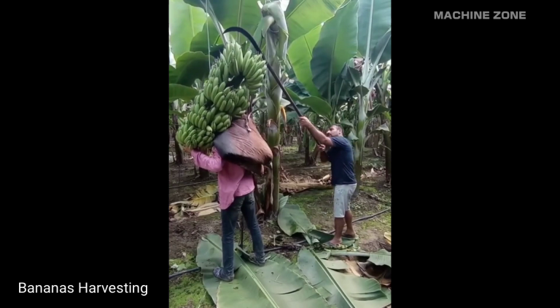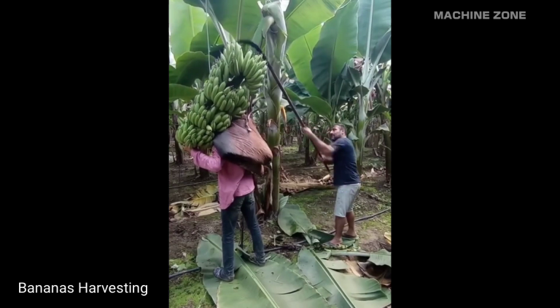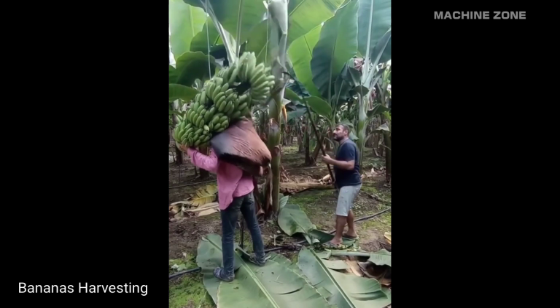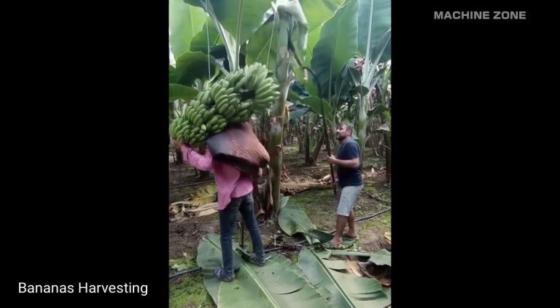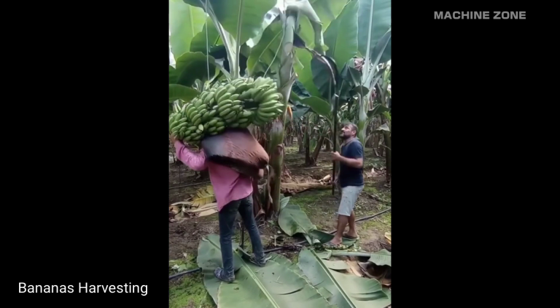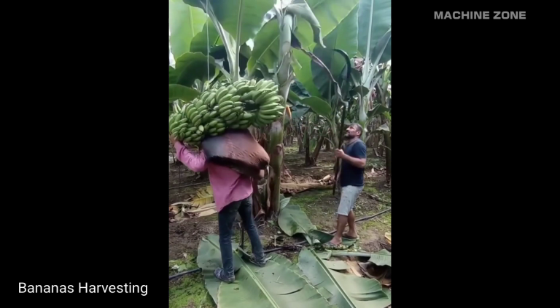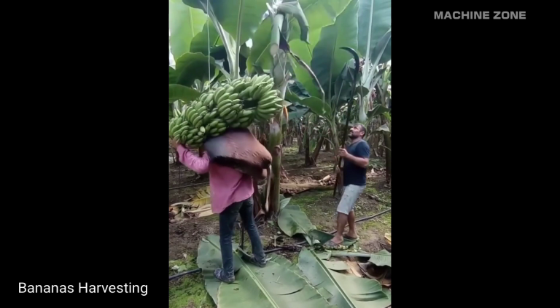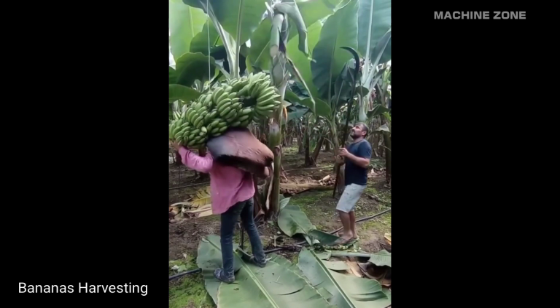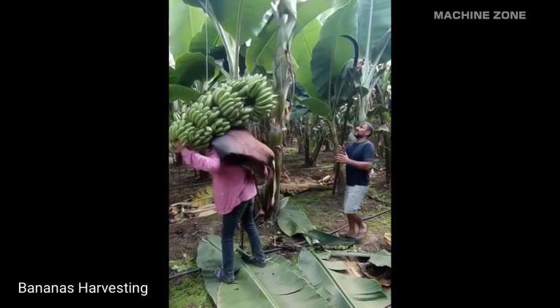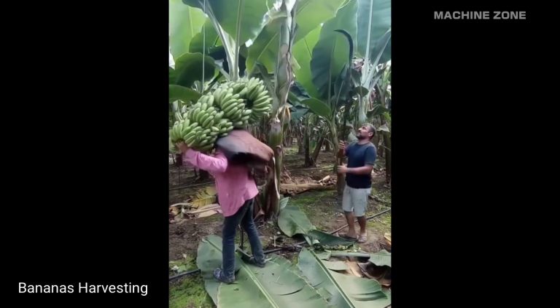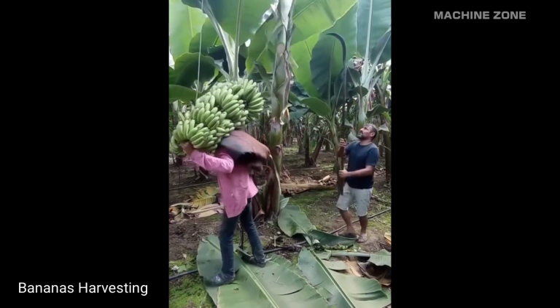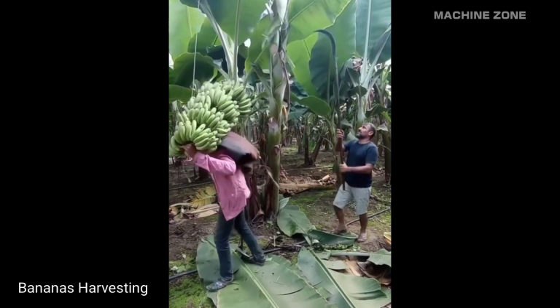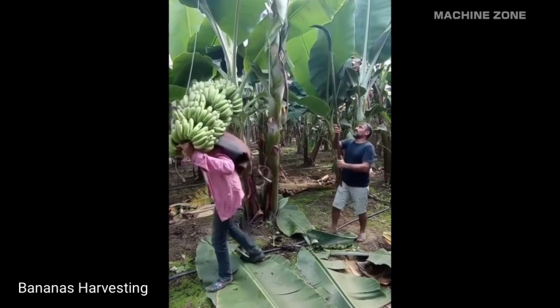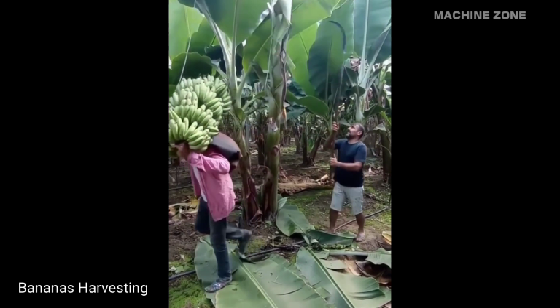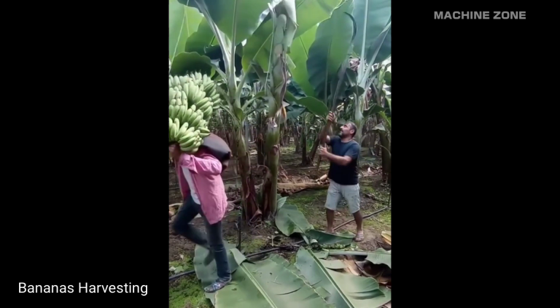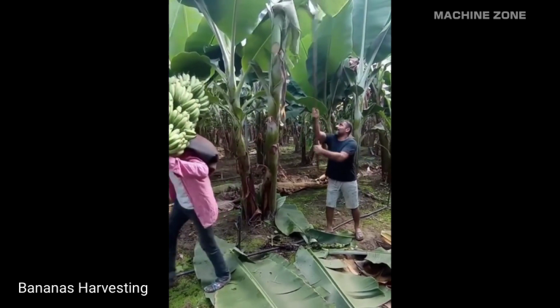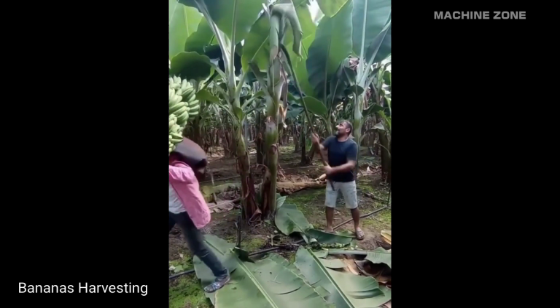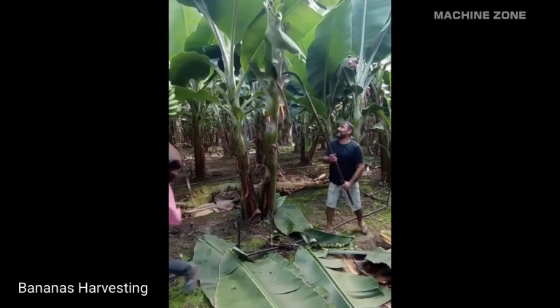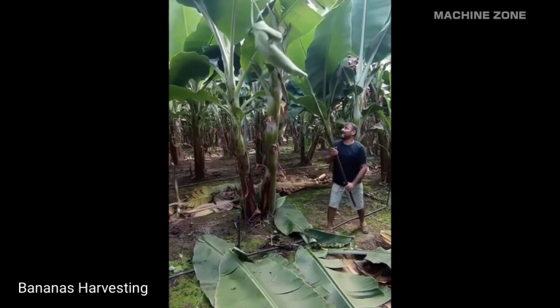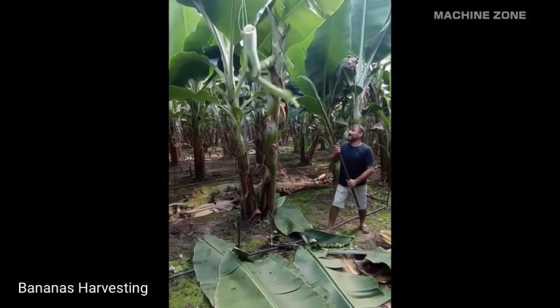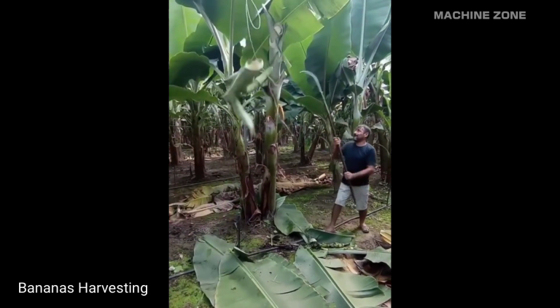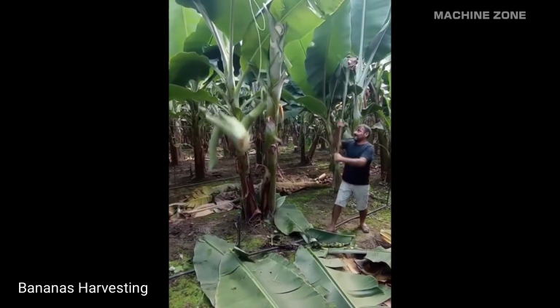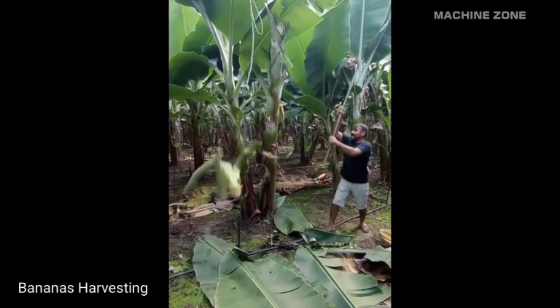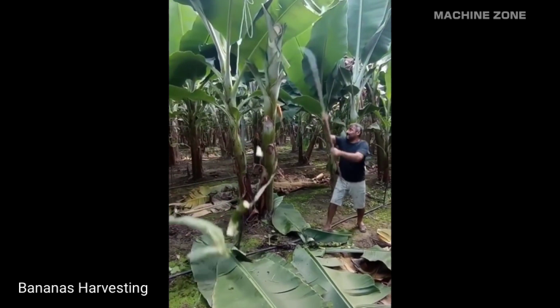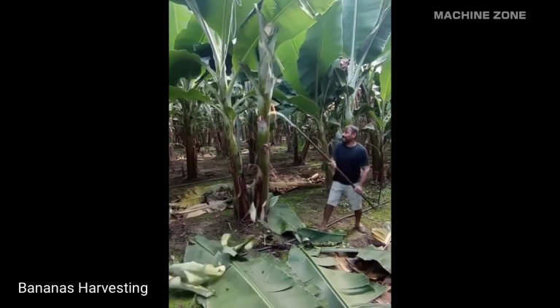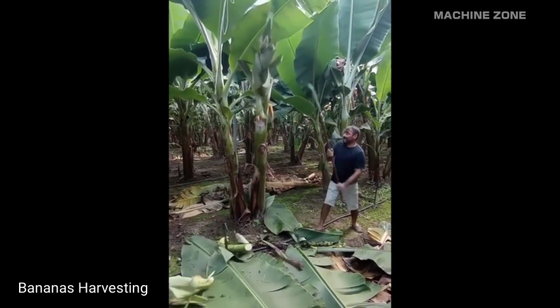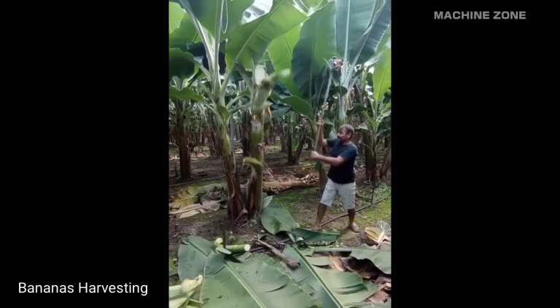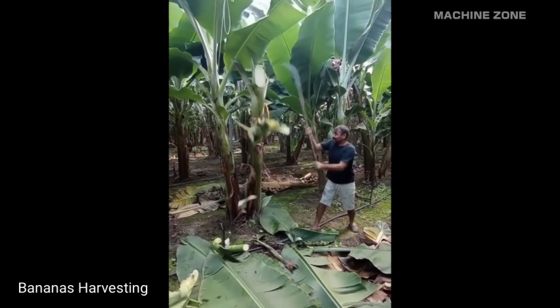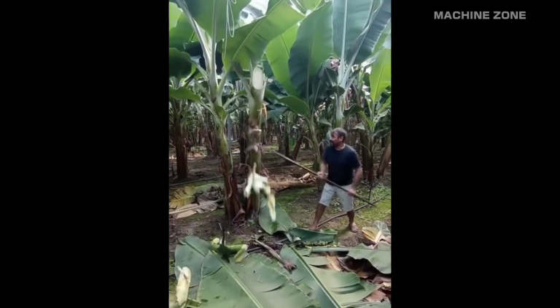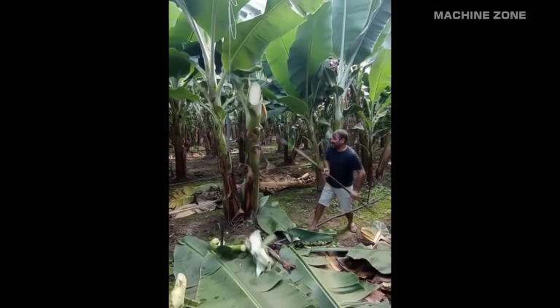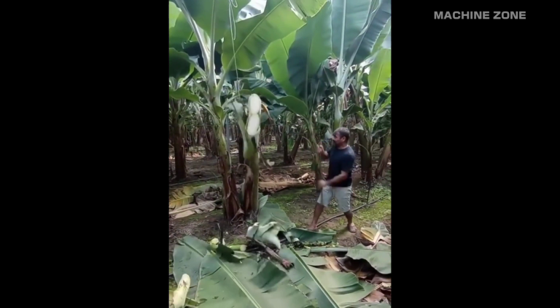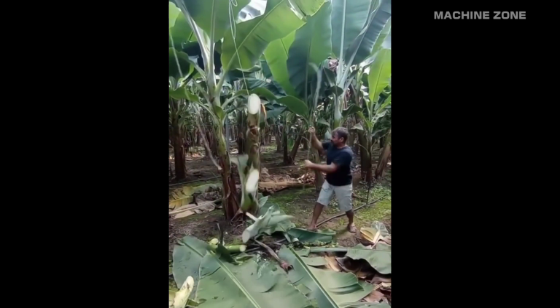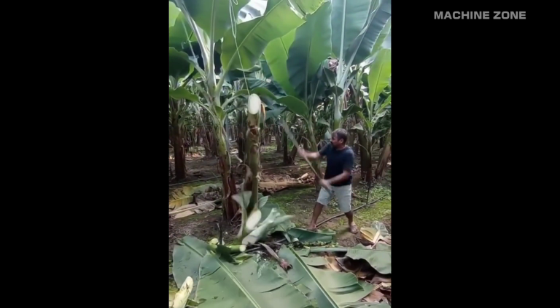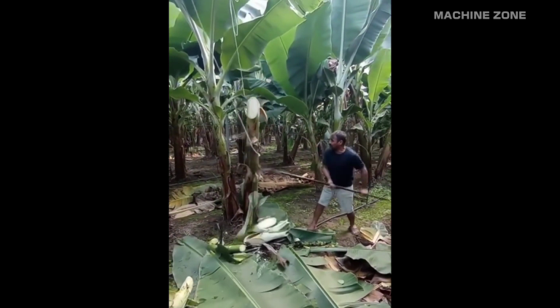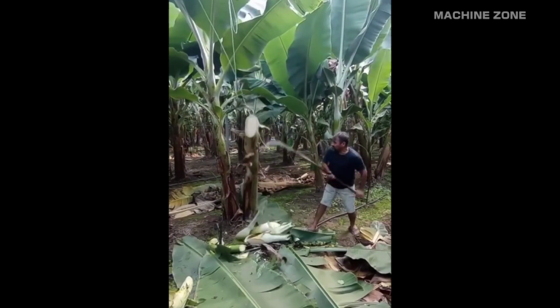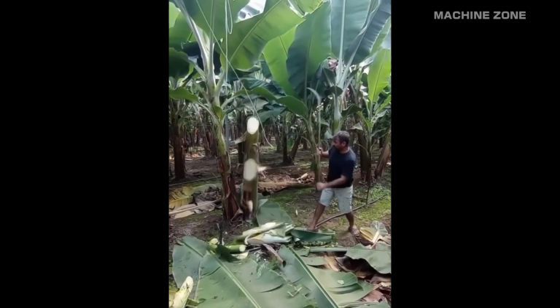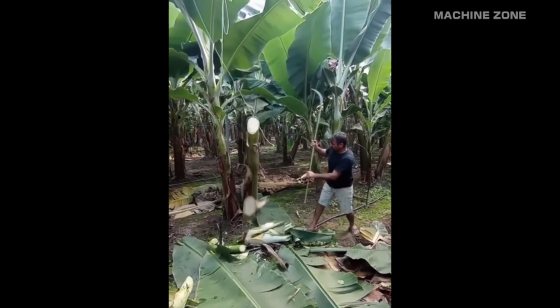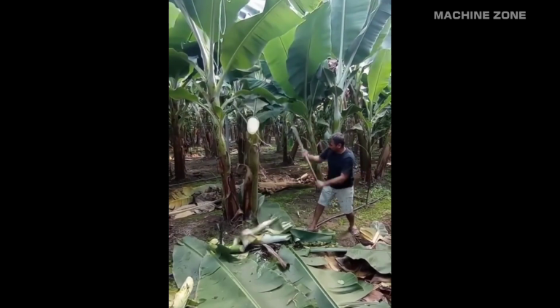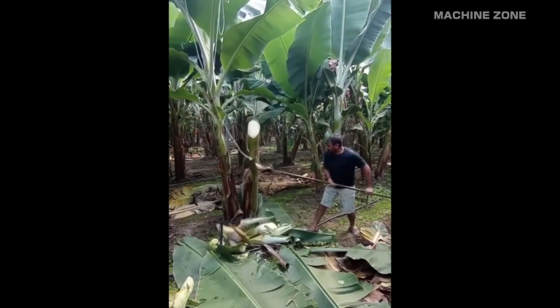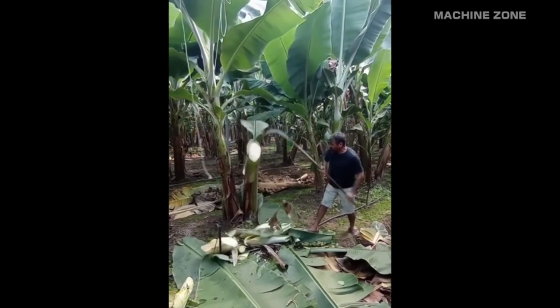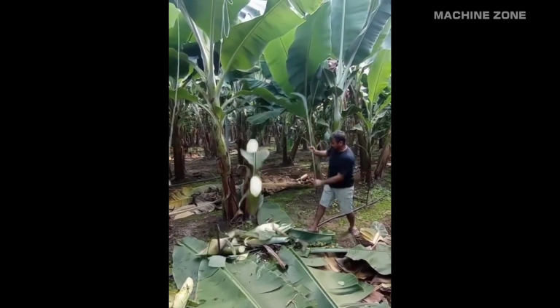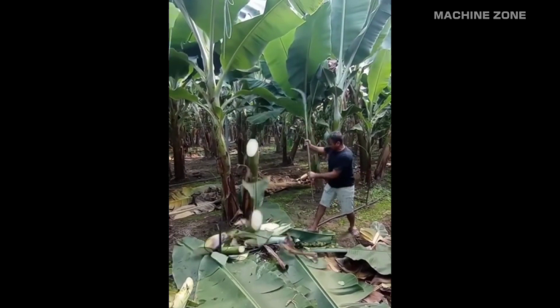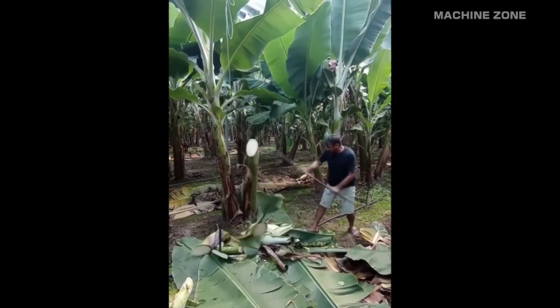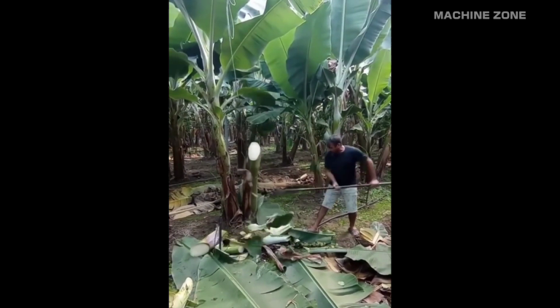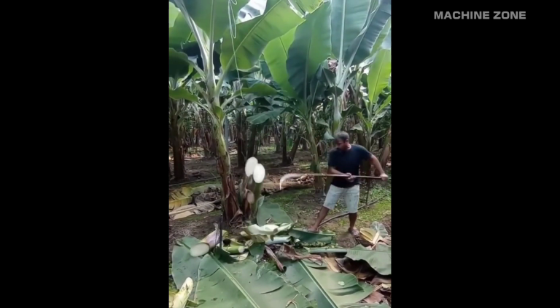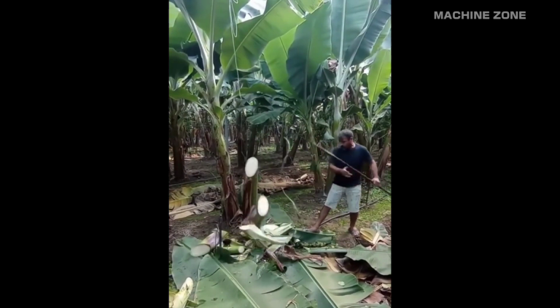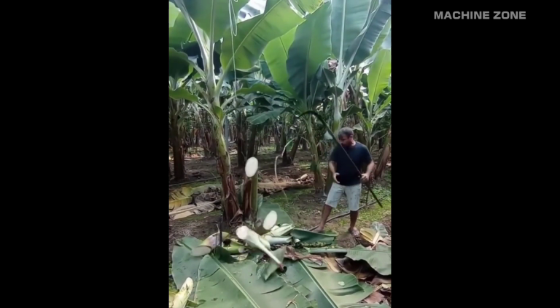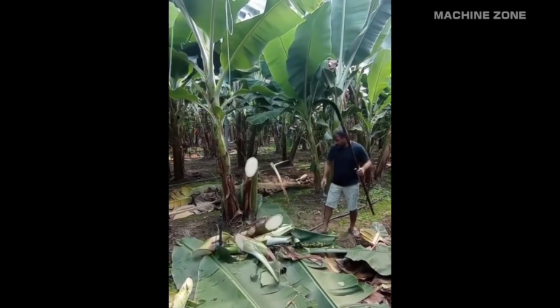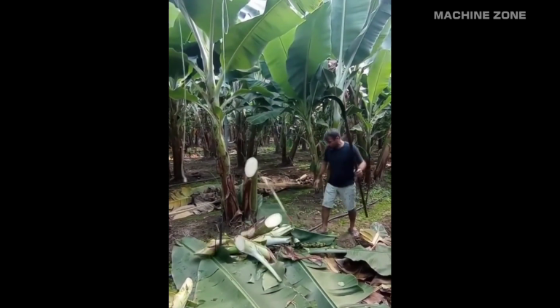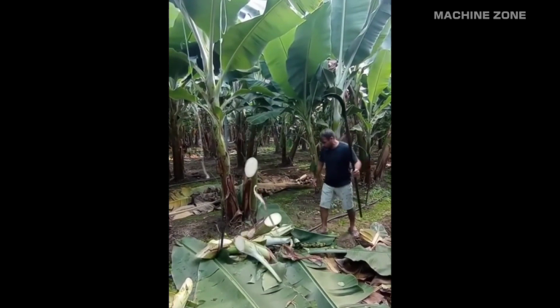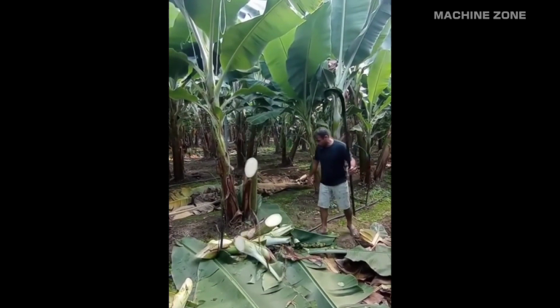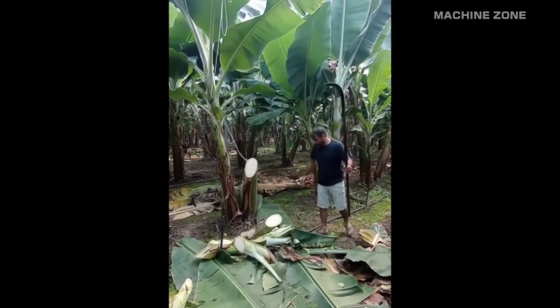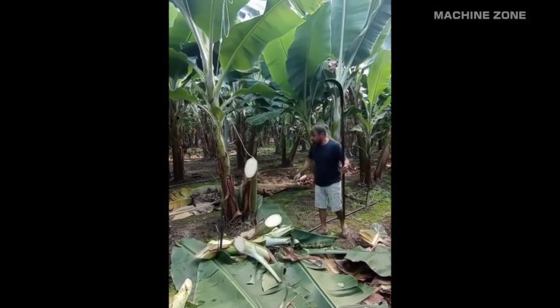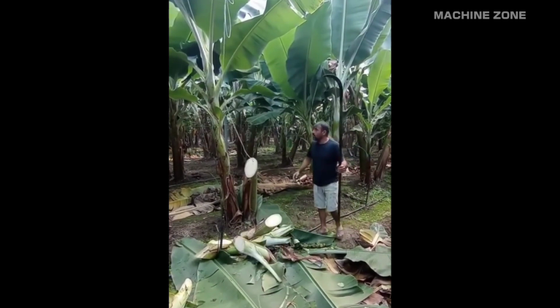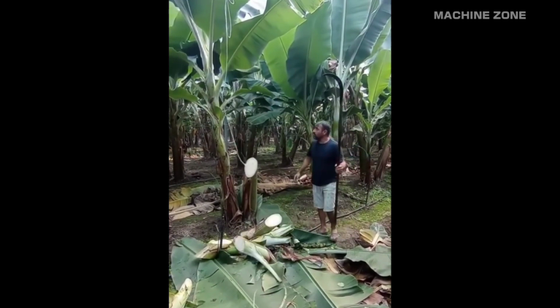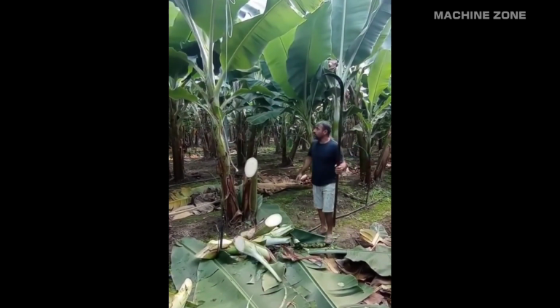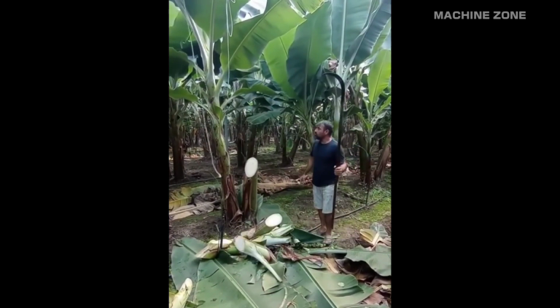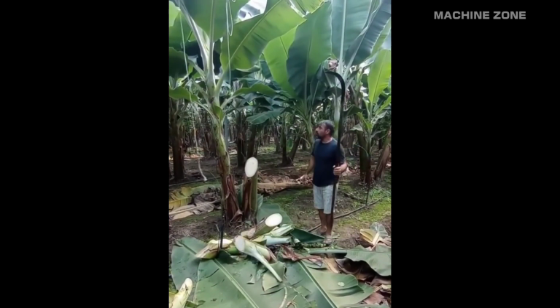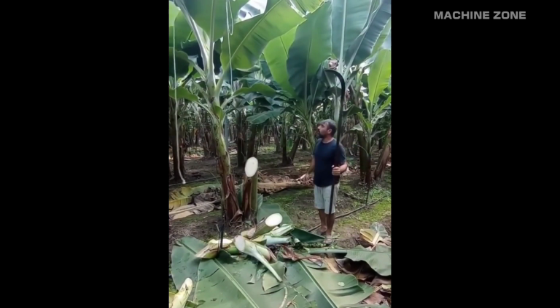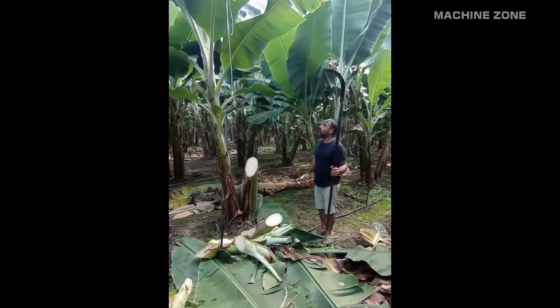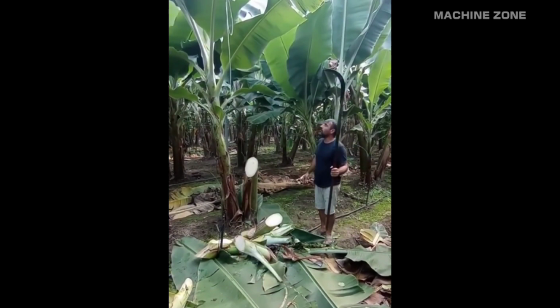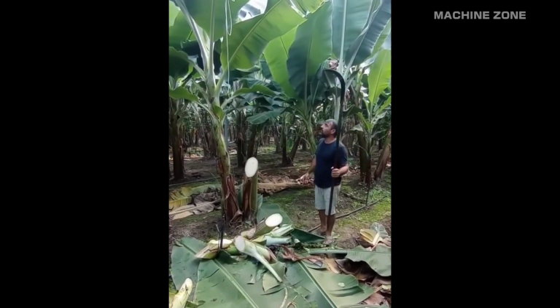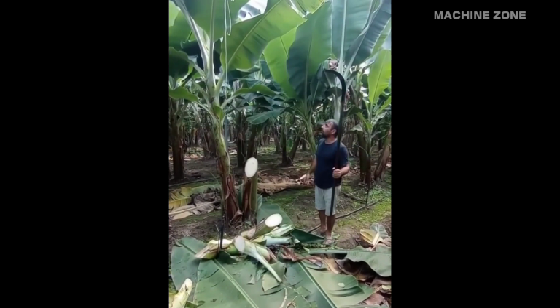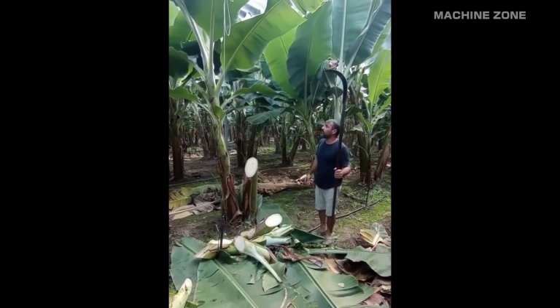Harvesting bananas by hand: harvesters typically use a sharp hook knife or machete to cut the banana bunches from the stalk.